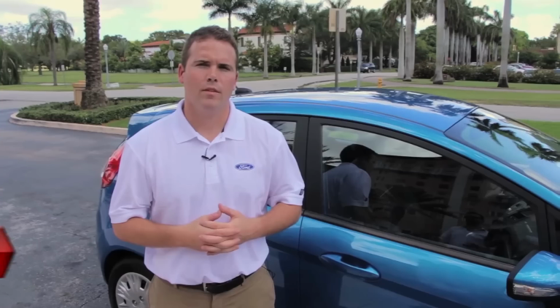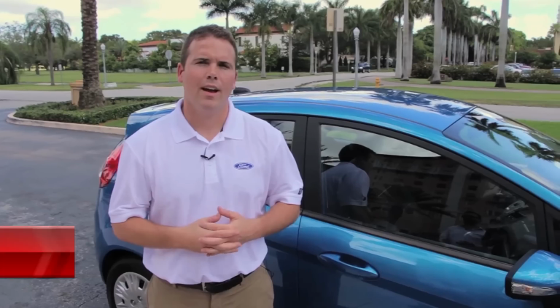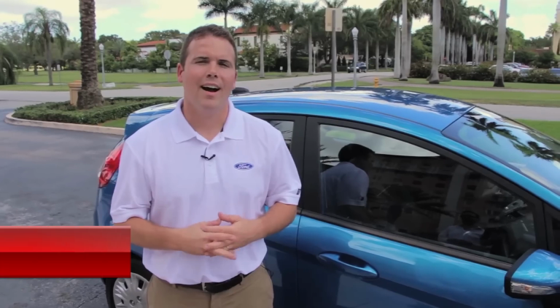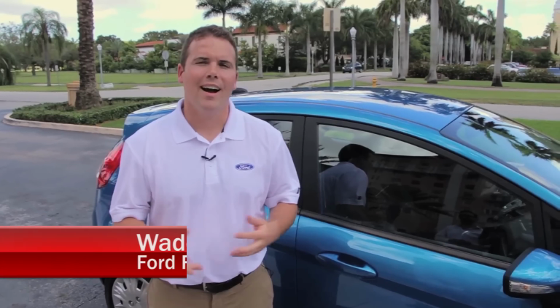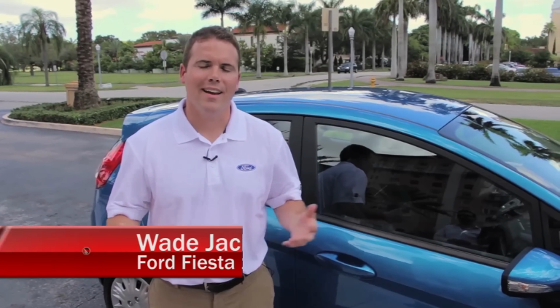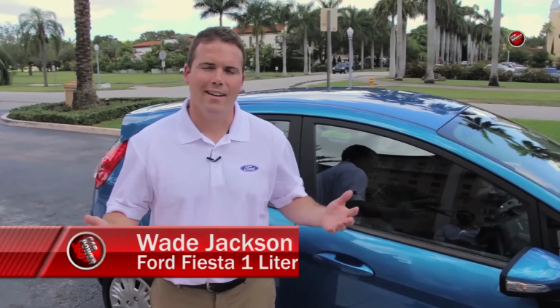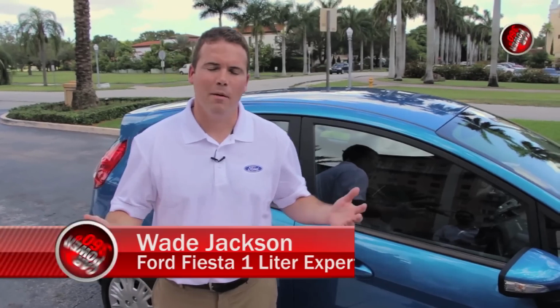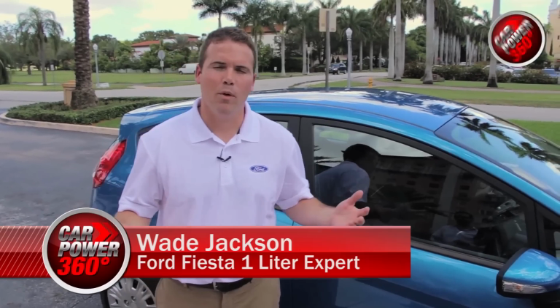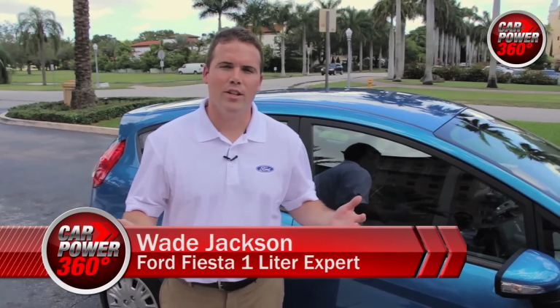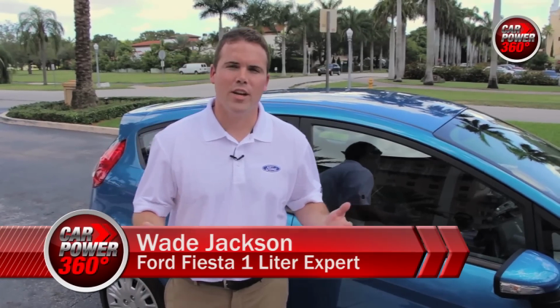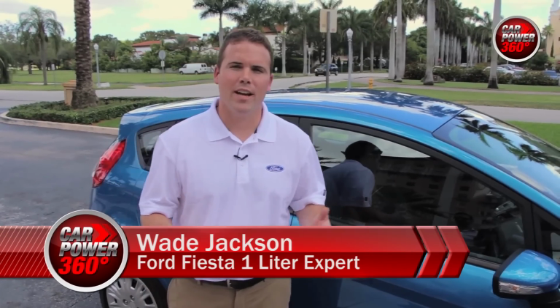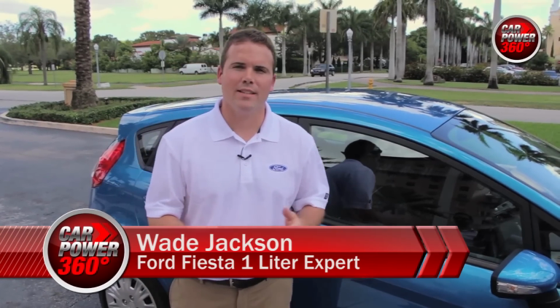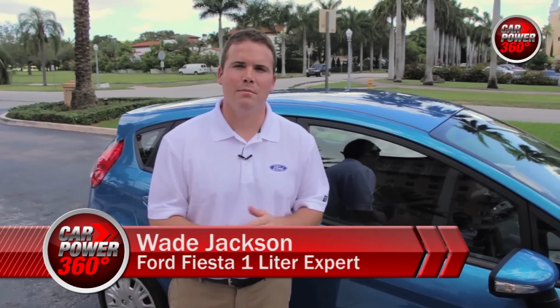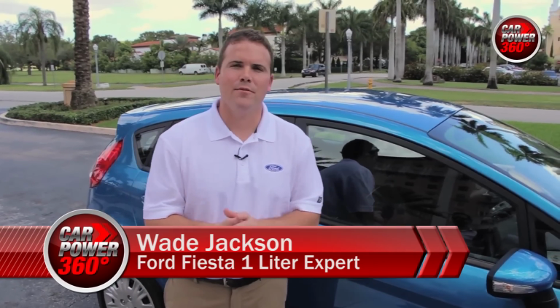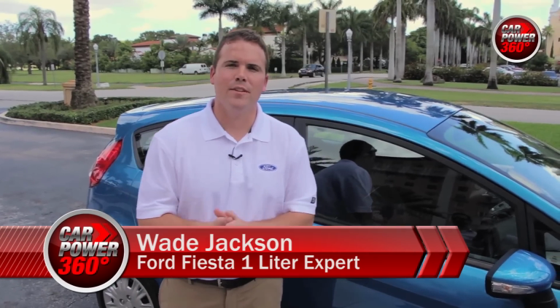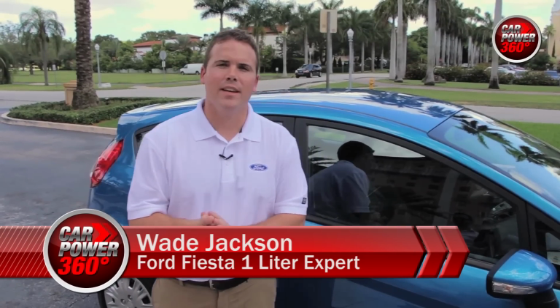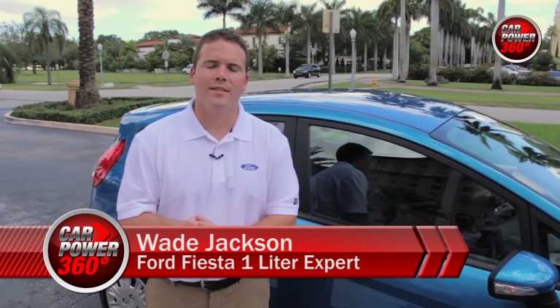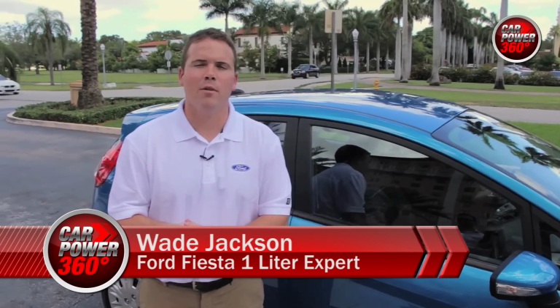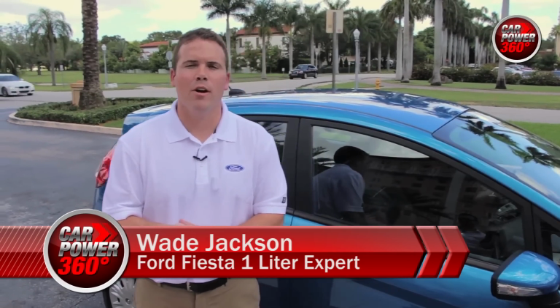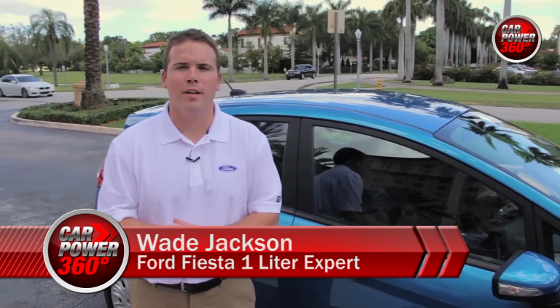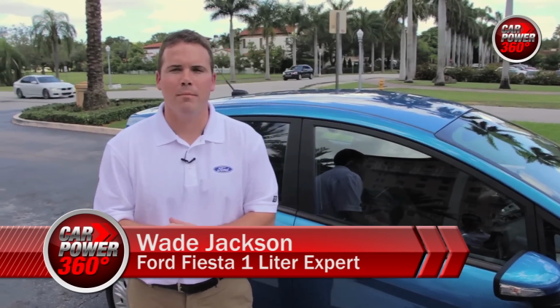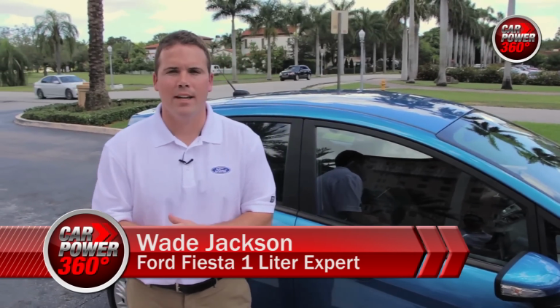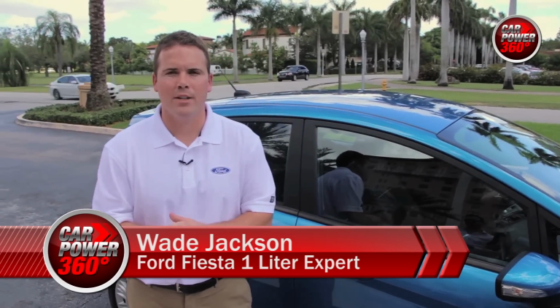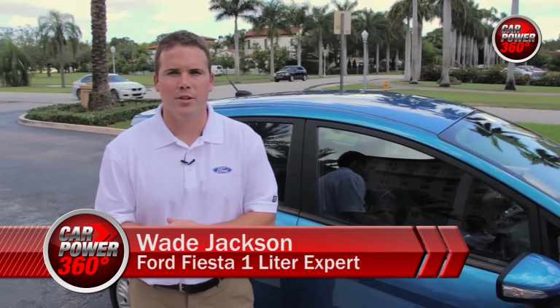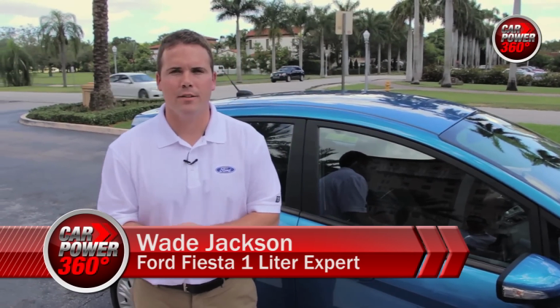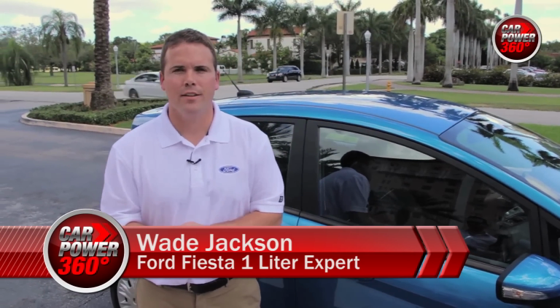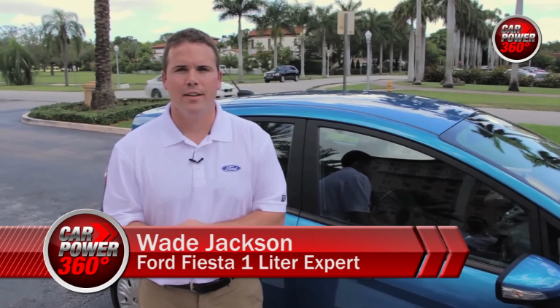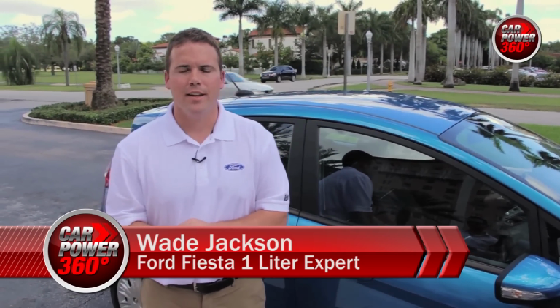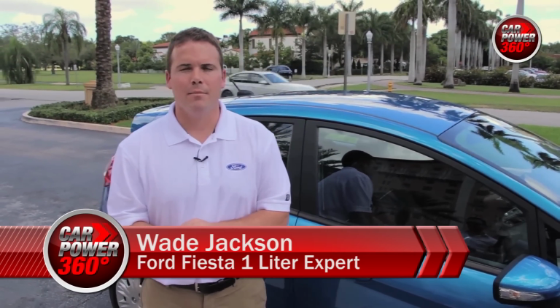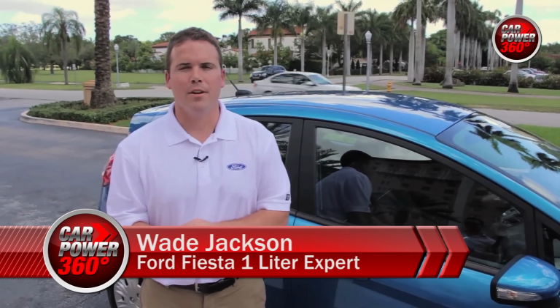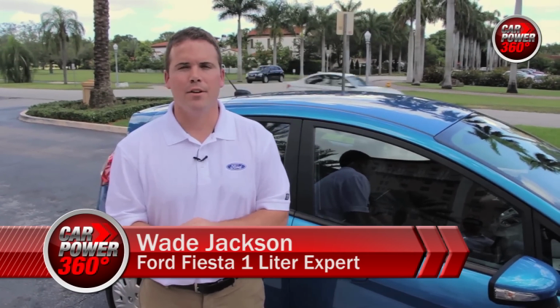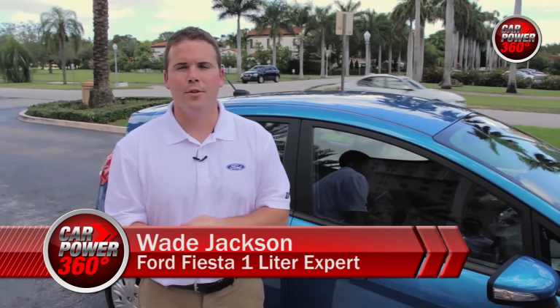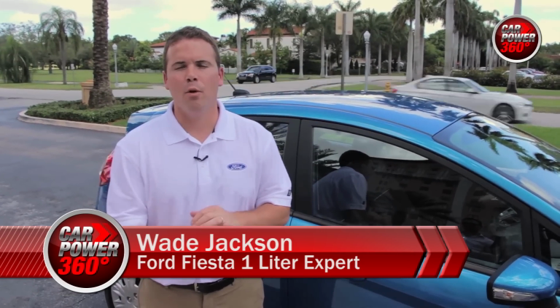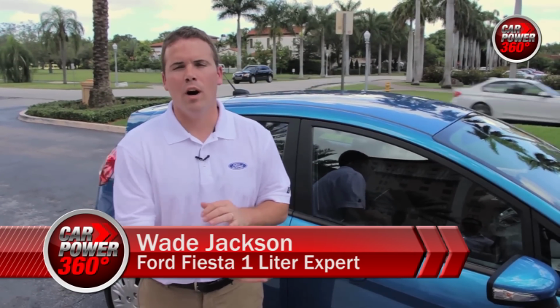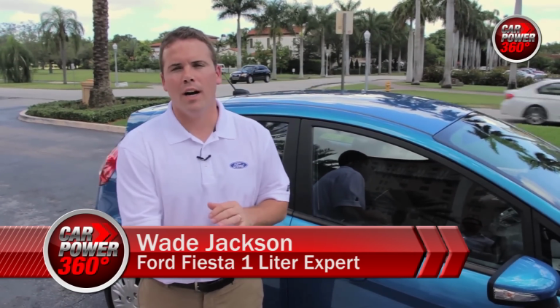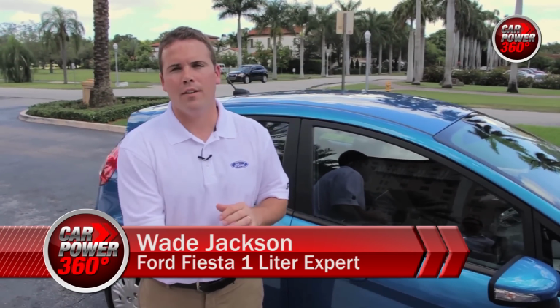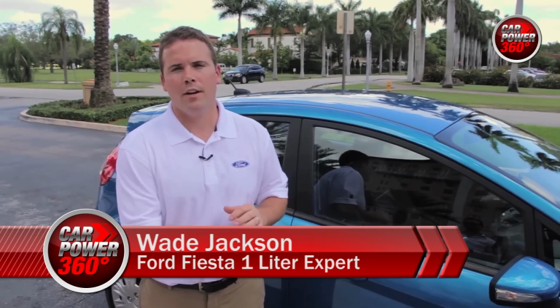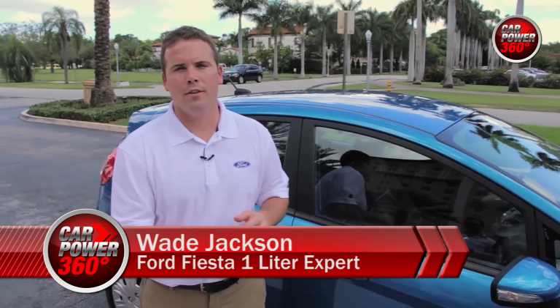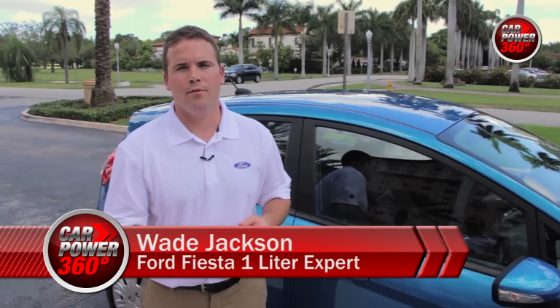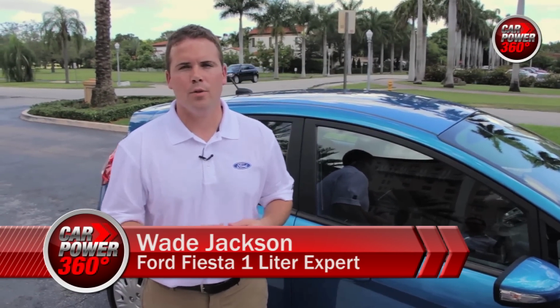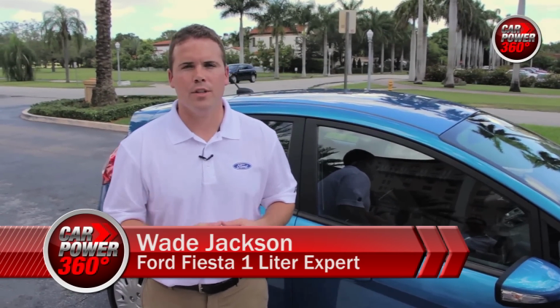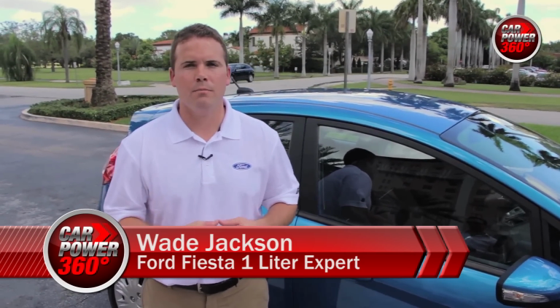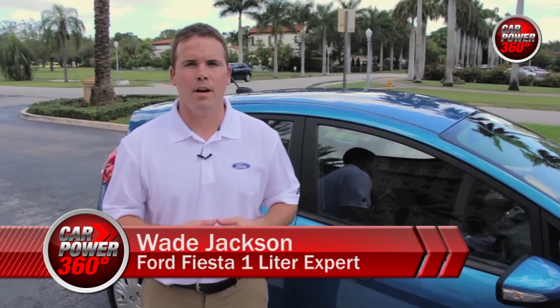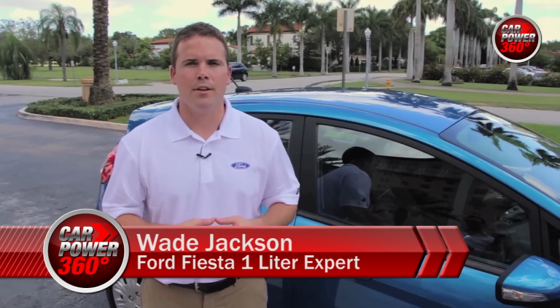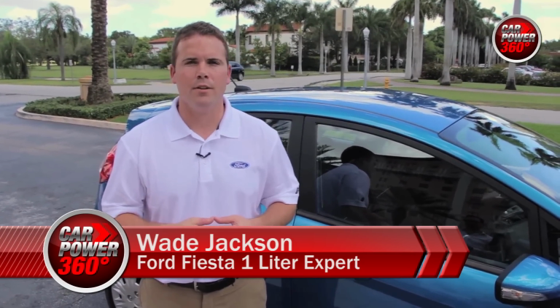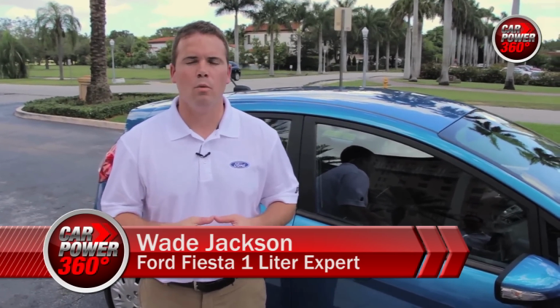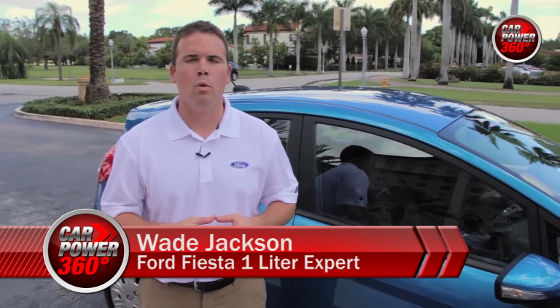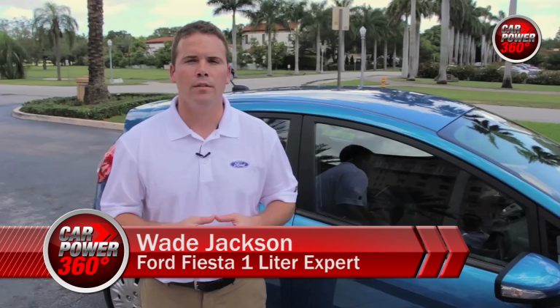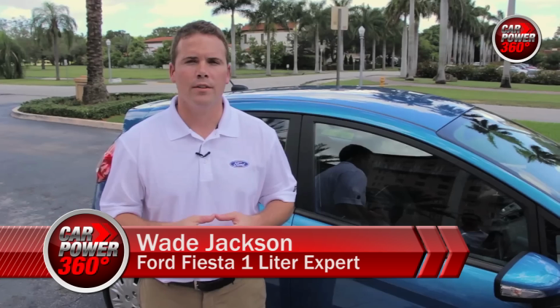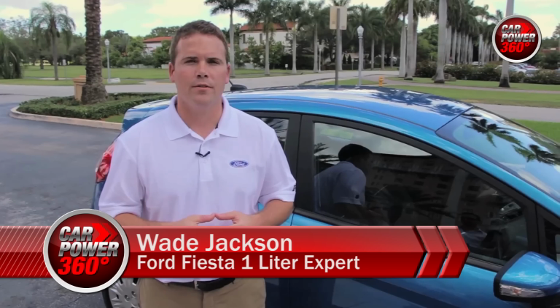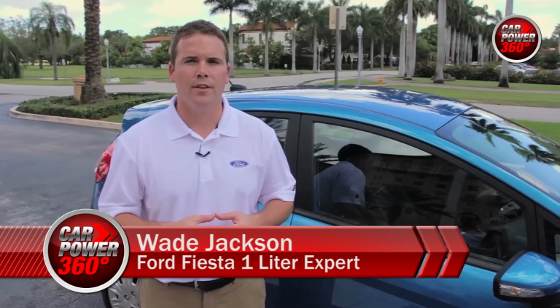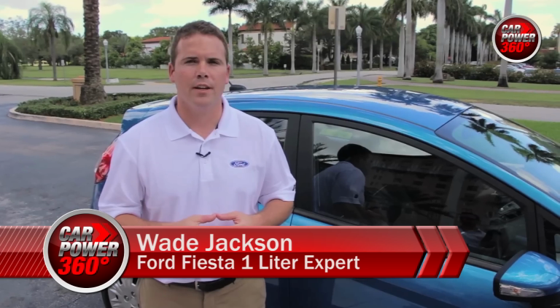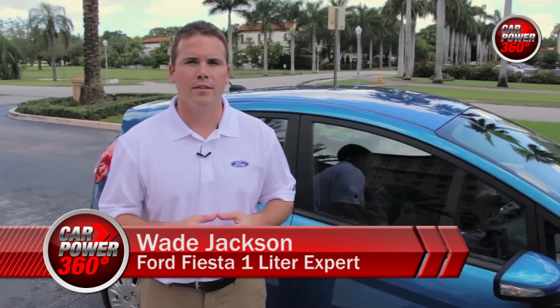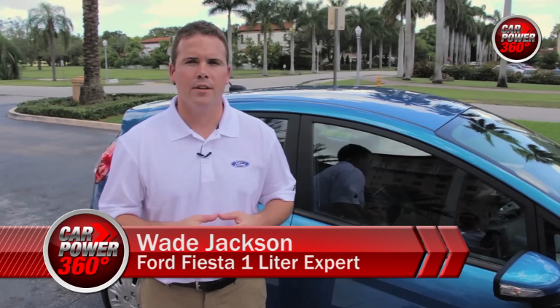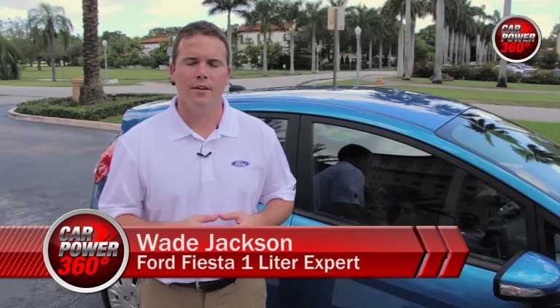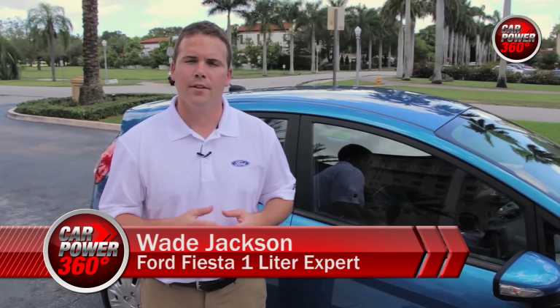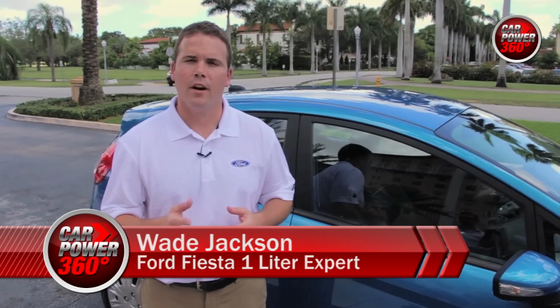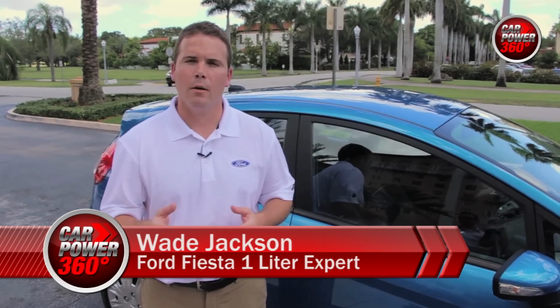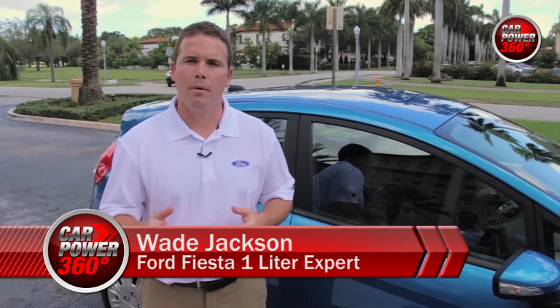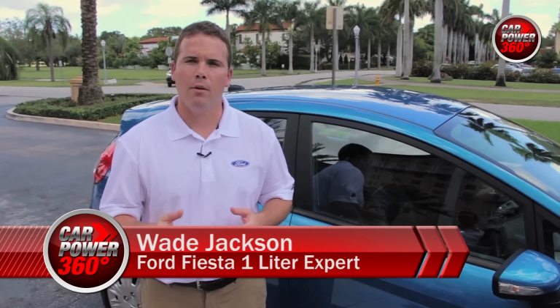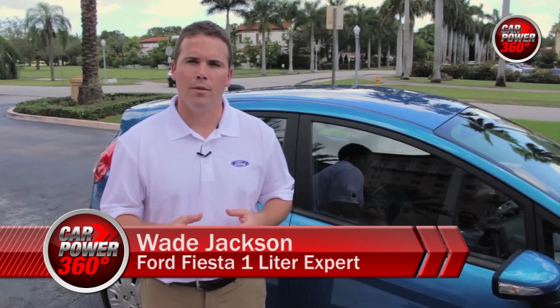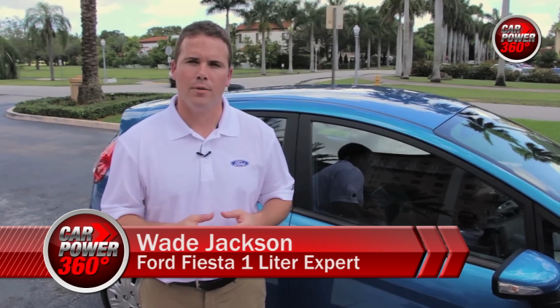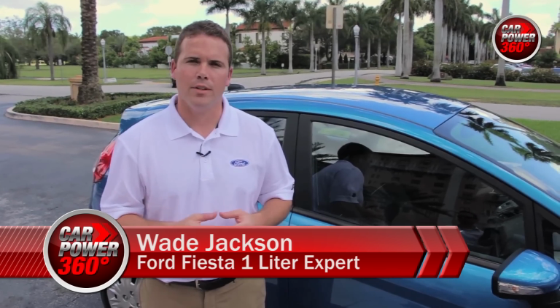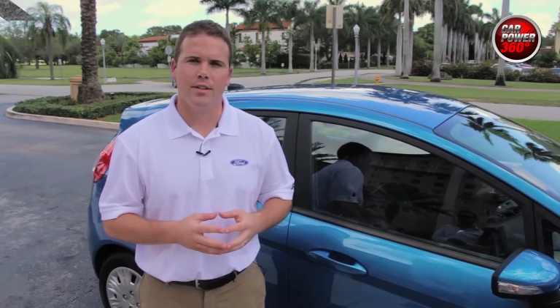Hi, I'm Wade Jackson. I'm the Fiesta Marketing Manager and I'm here doing a walk around on the 14 model year 1.0L Fiesta for CarPower360.